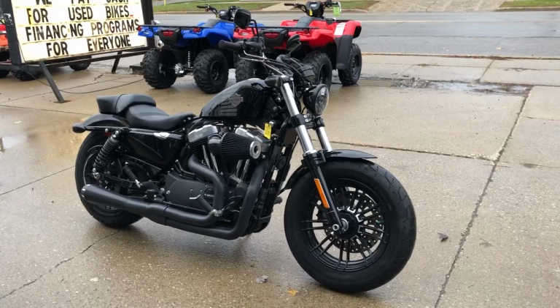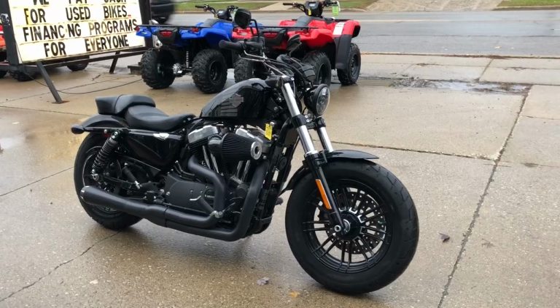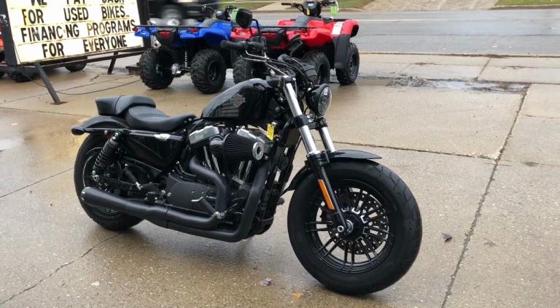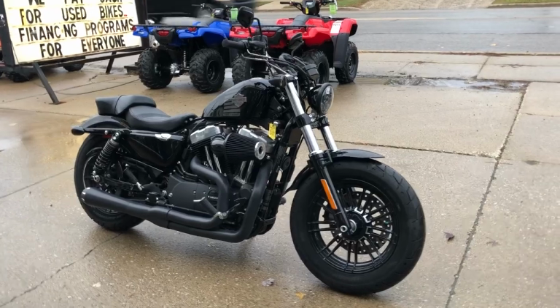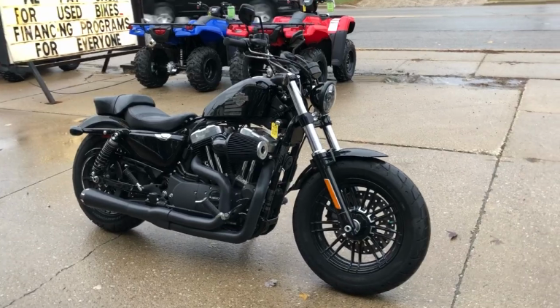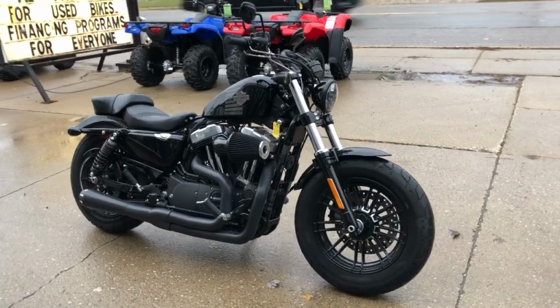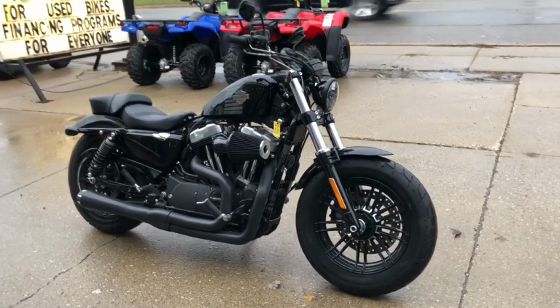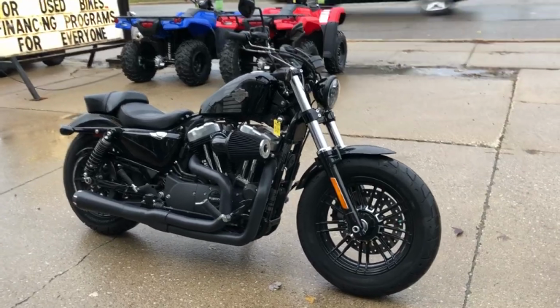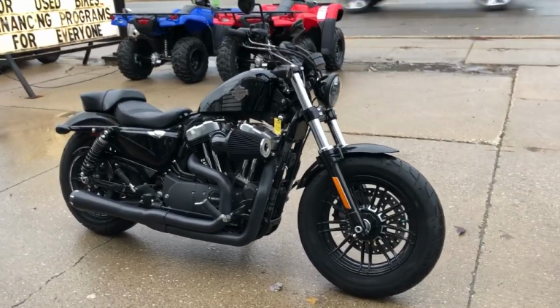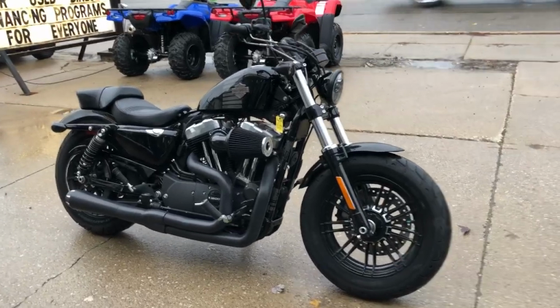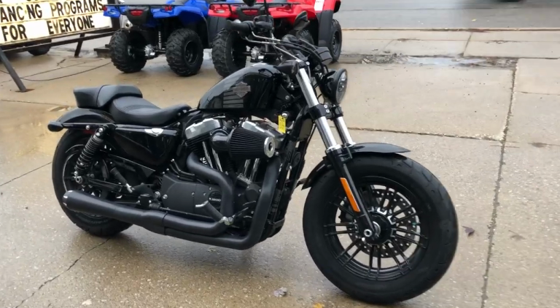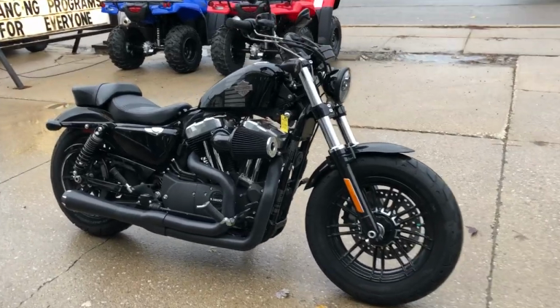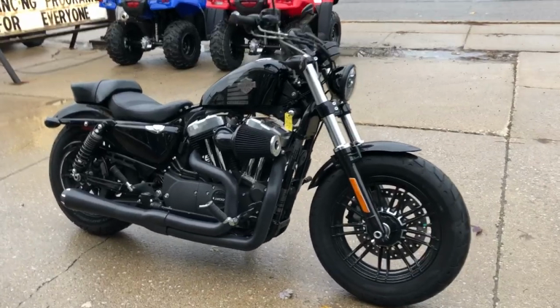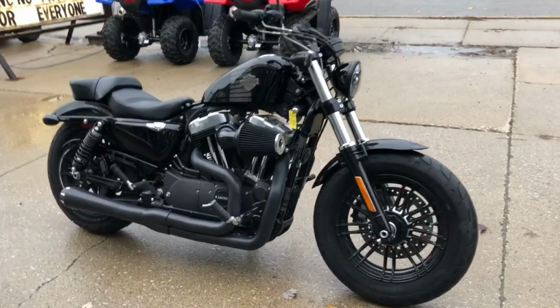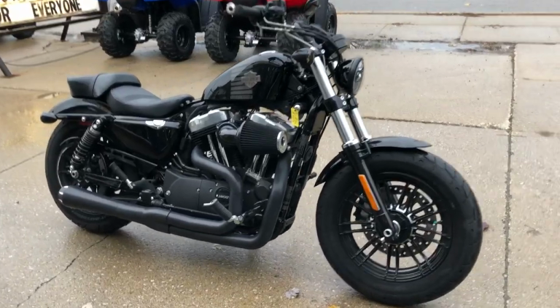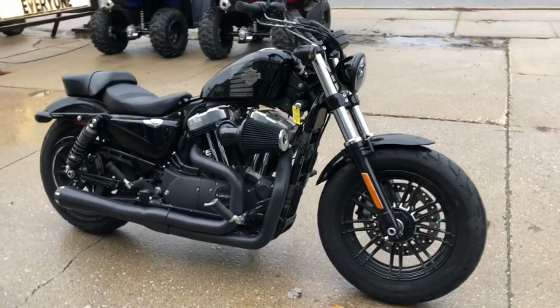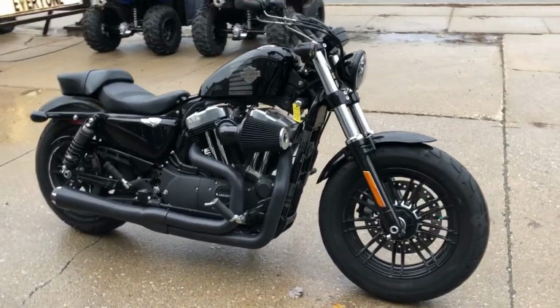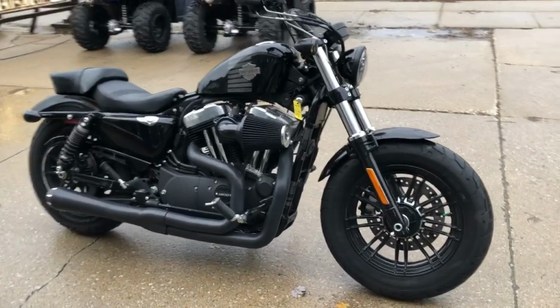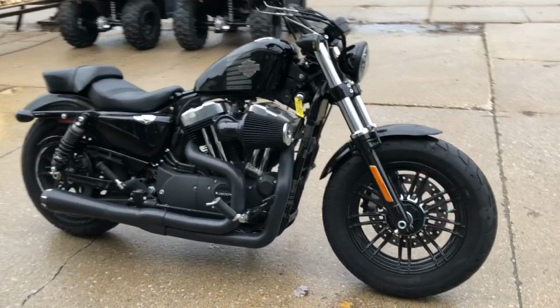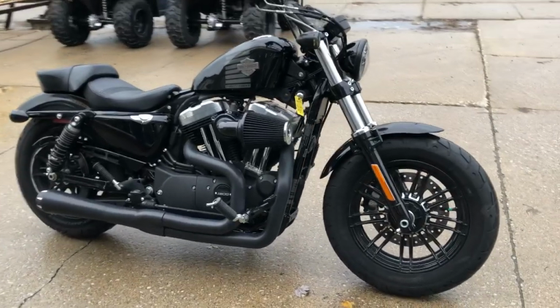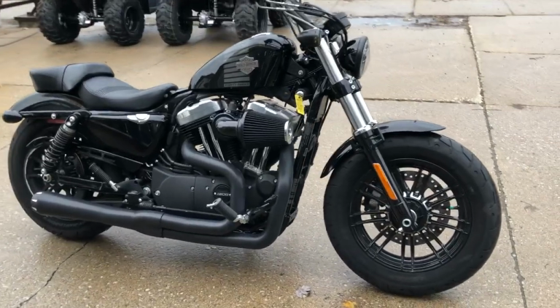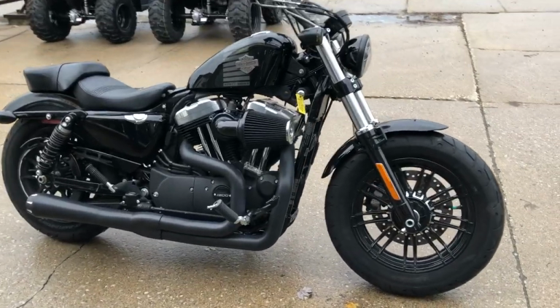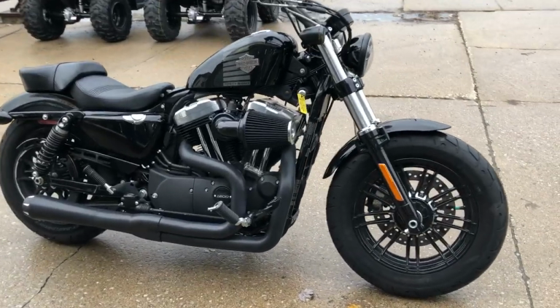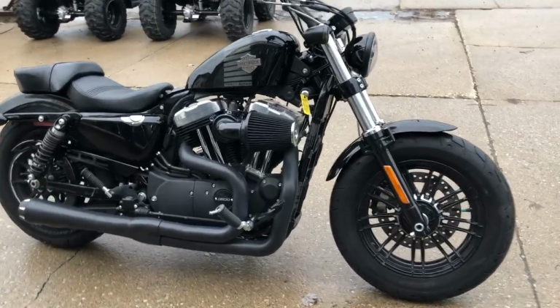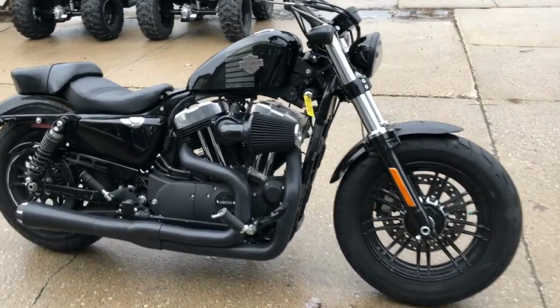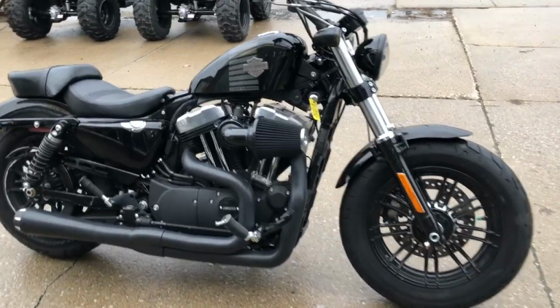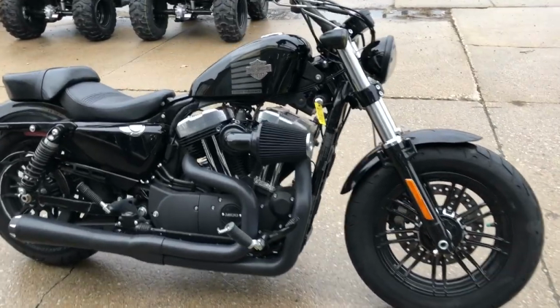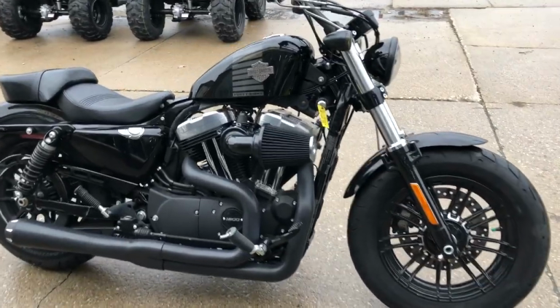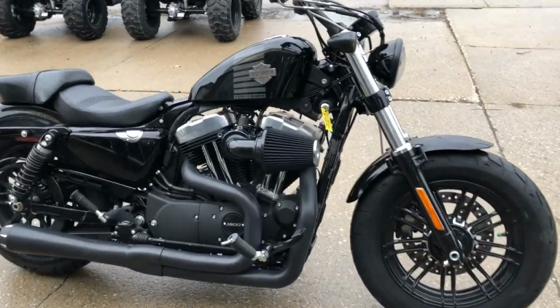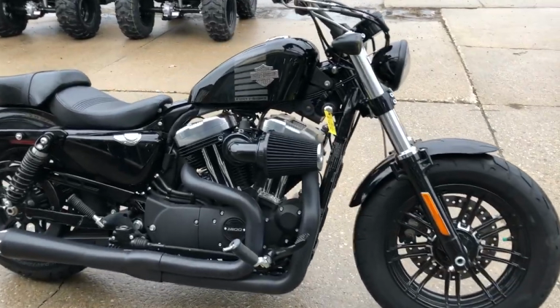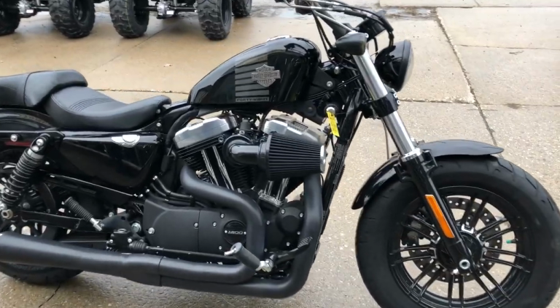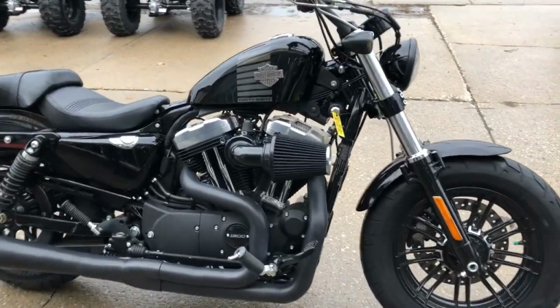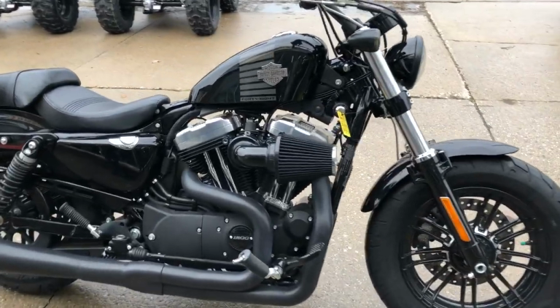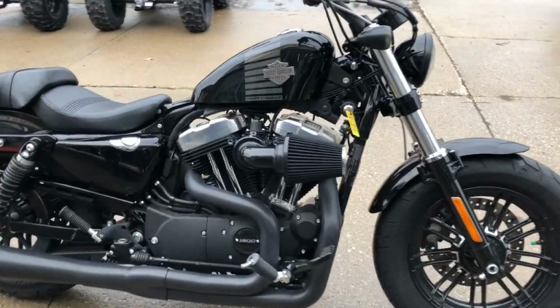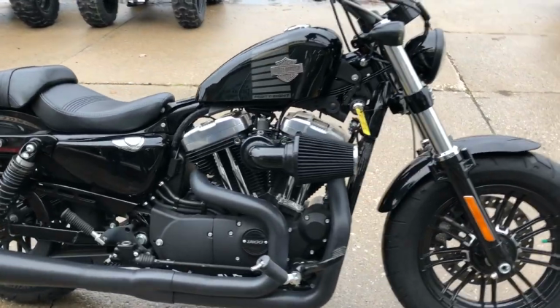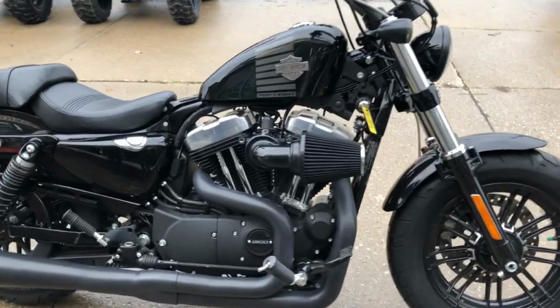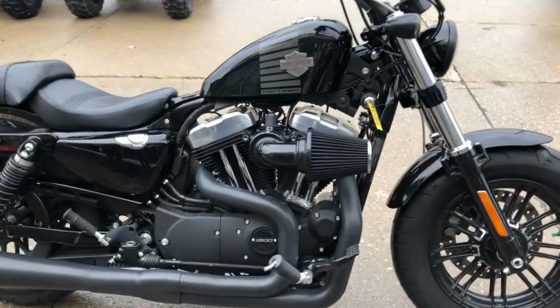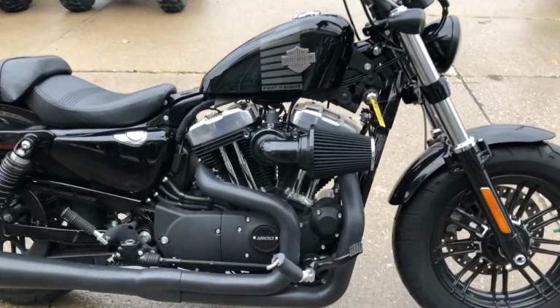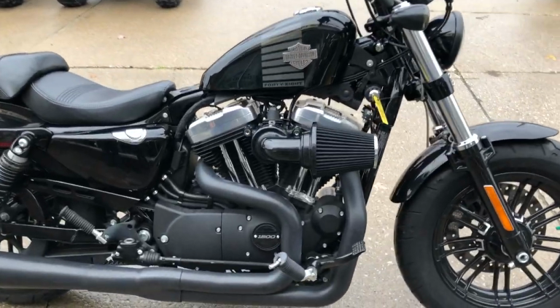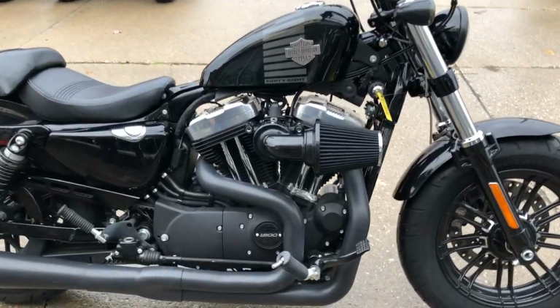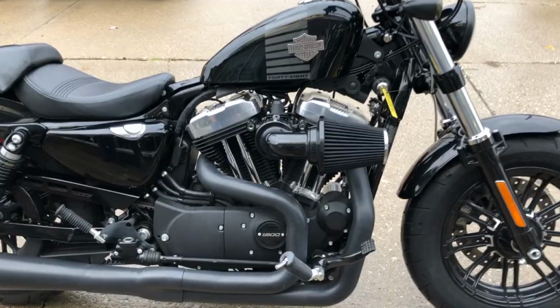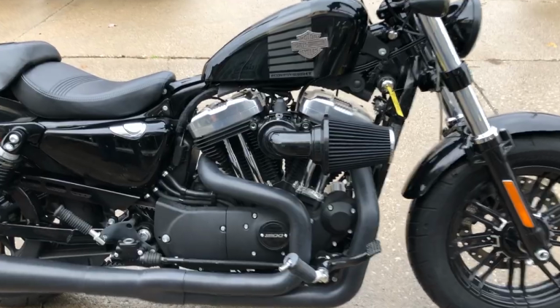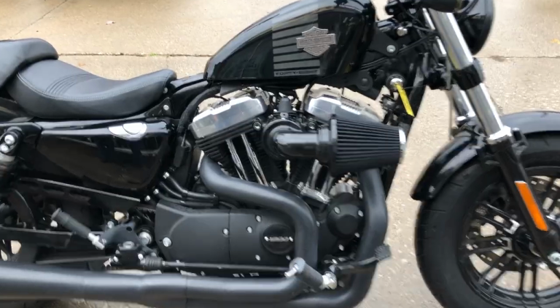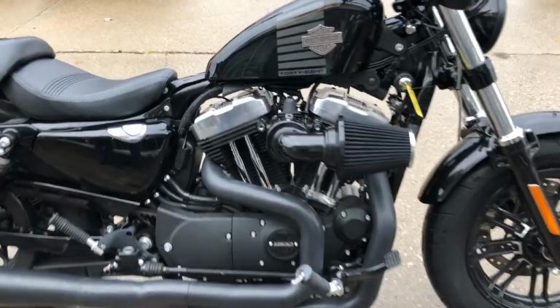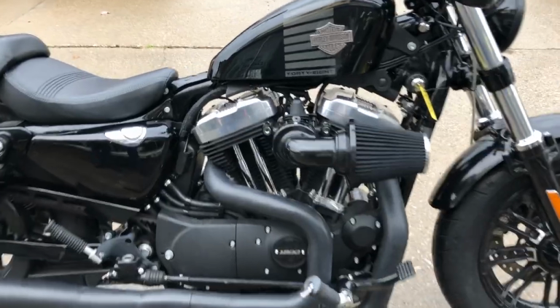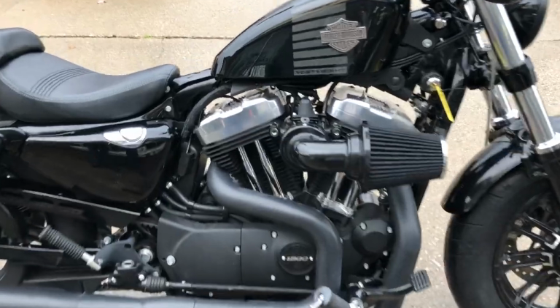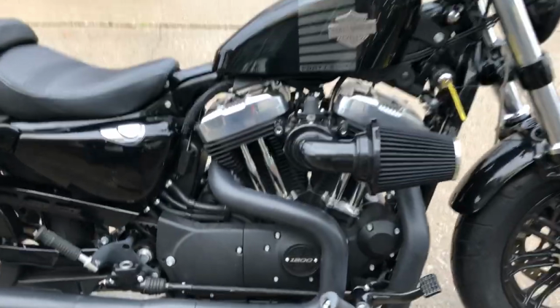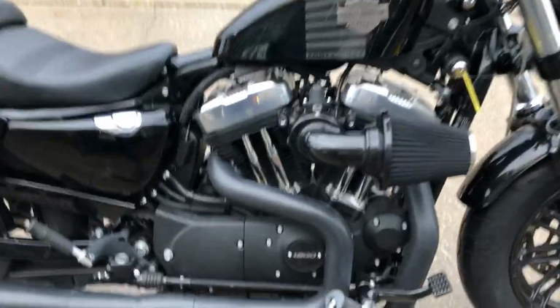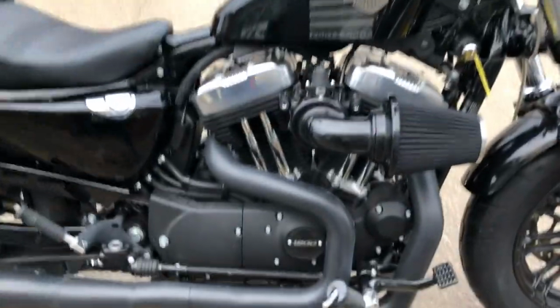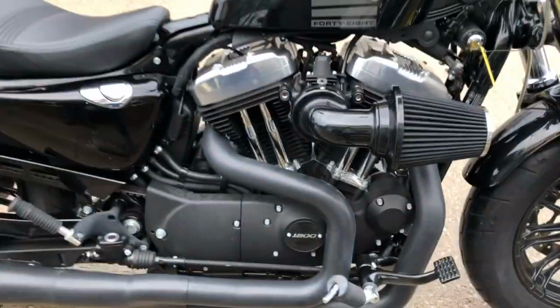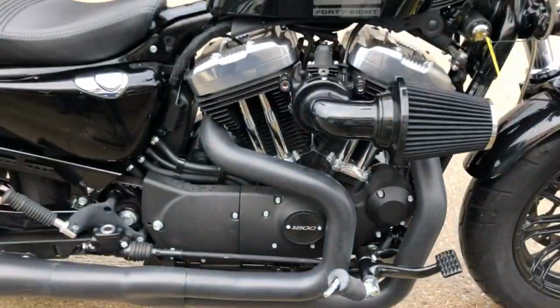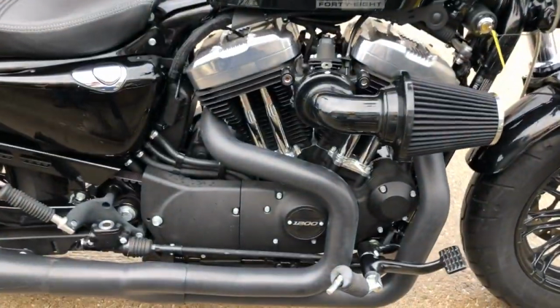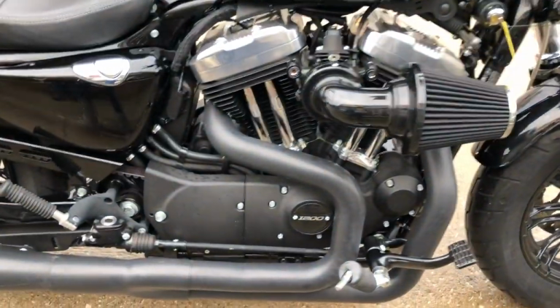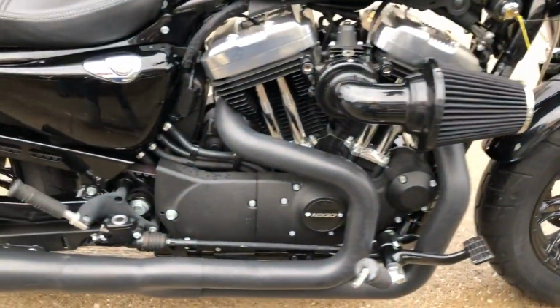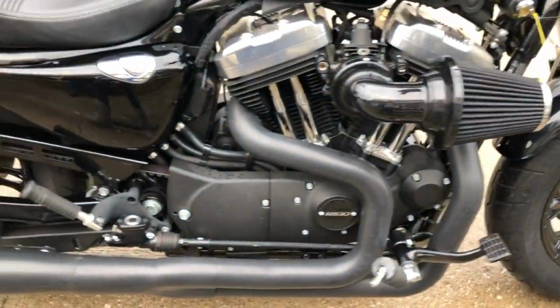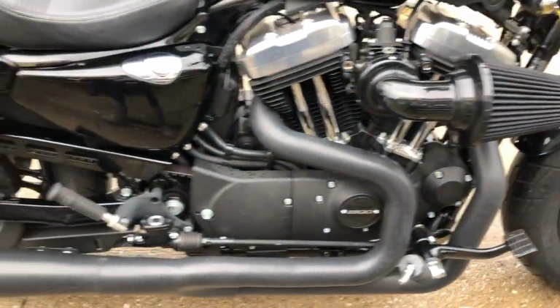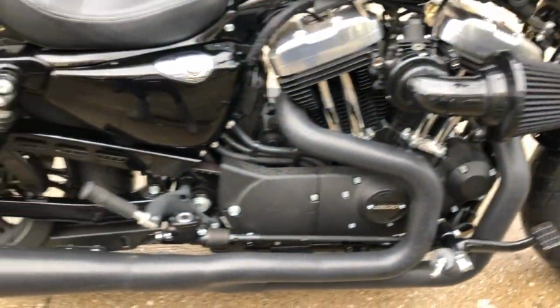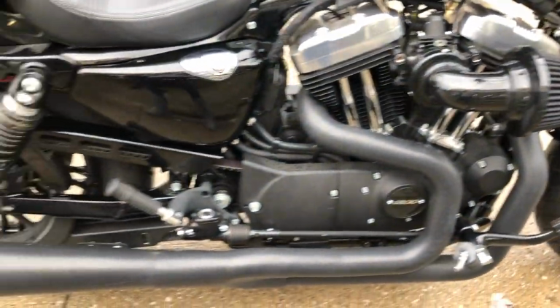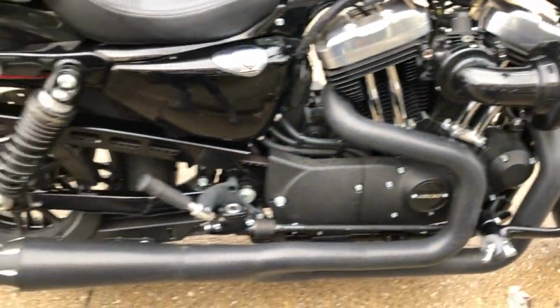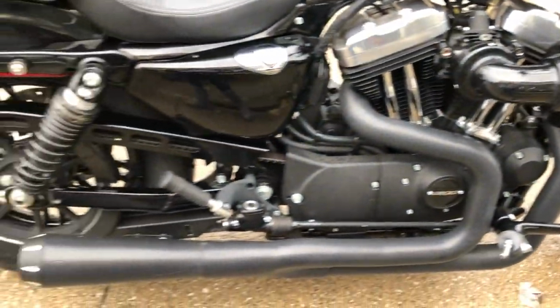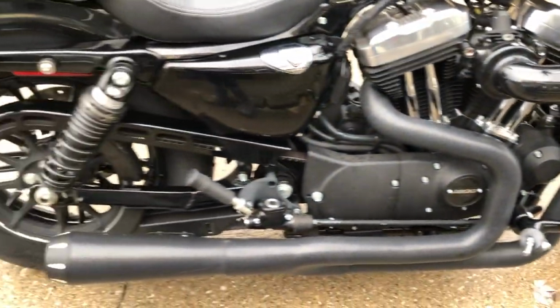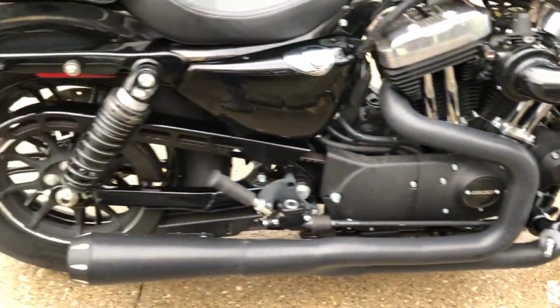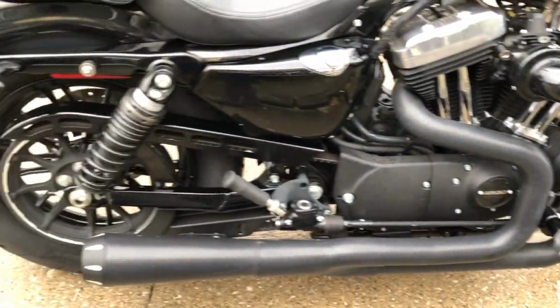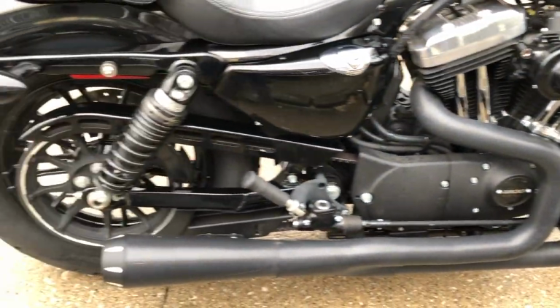Hey guys, Merrill of PowerSports.com here with another Sportster hitting the lot today. We've got over 45 Sportsters ready to go.